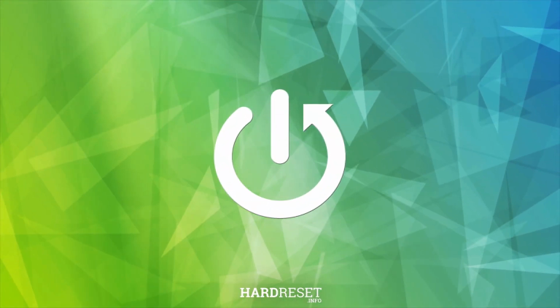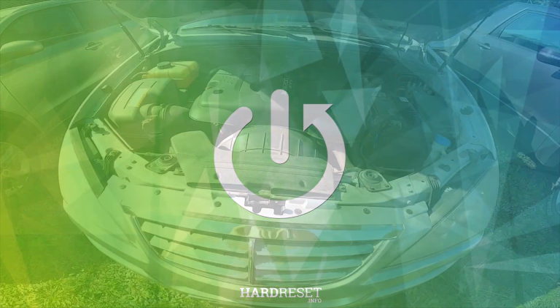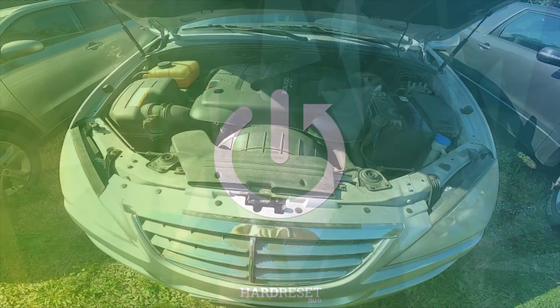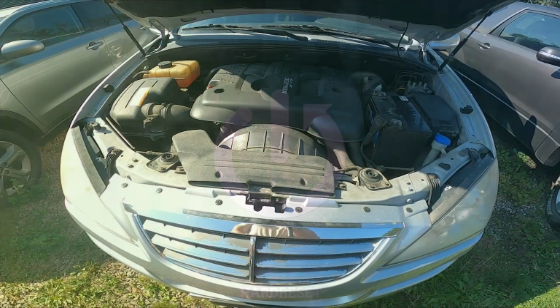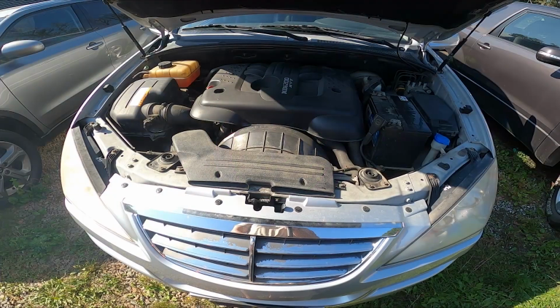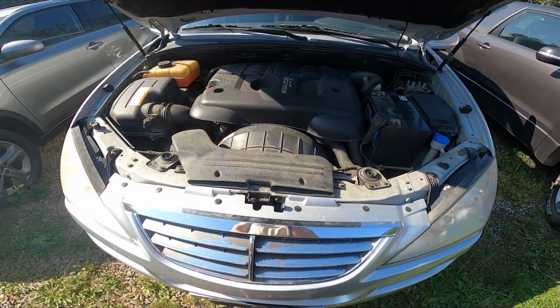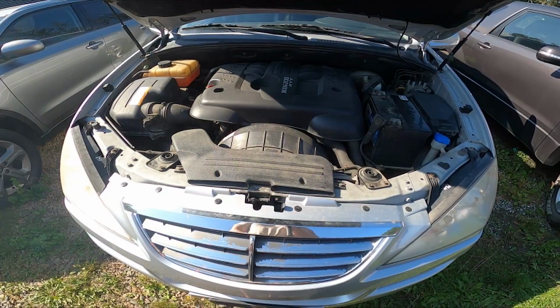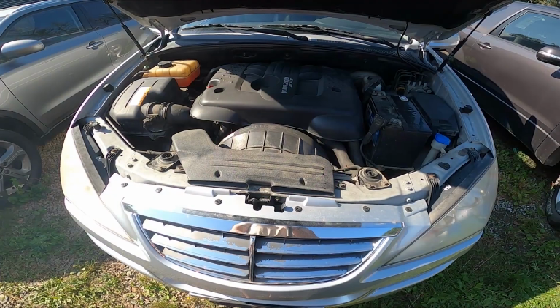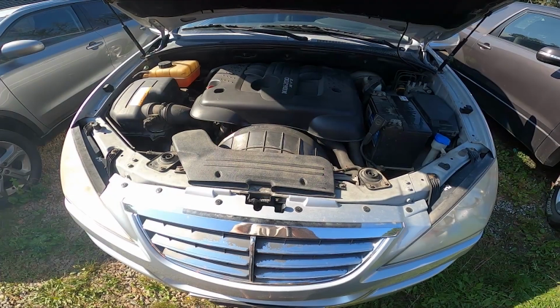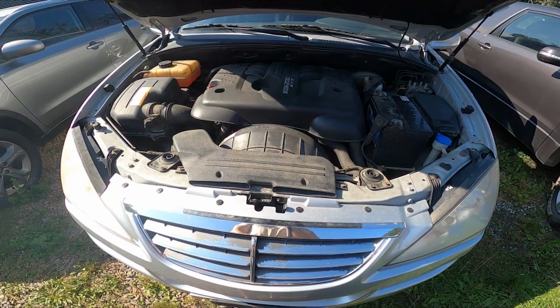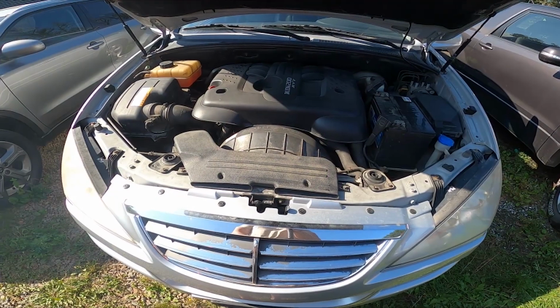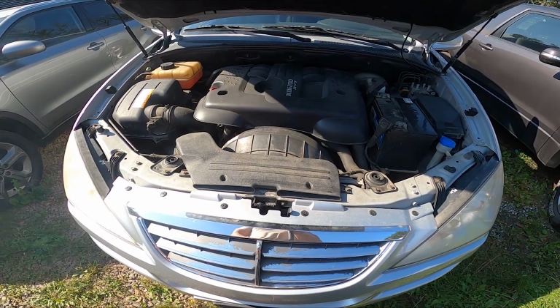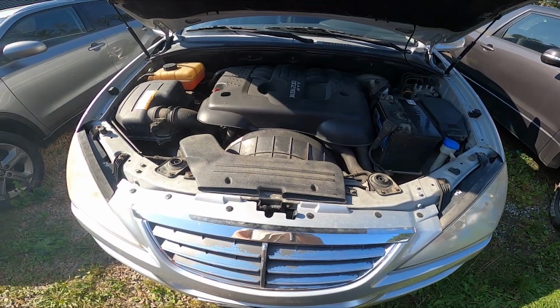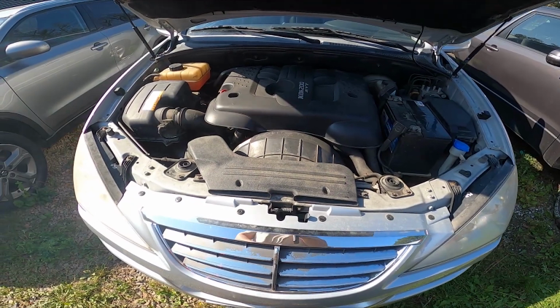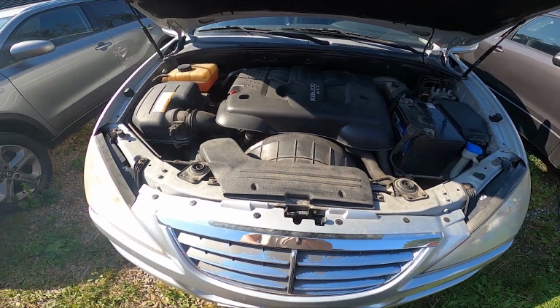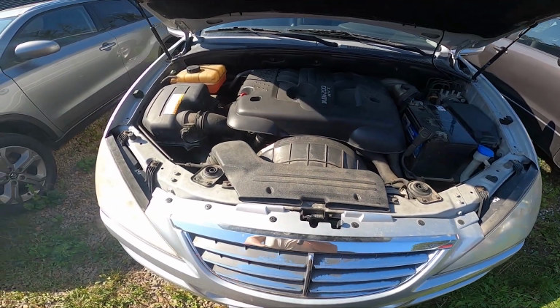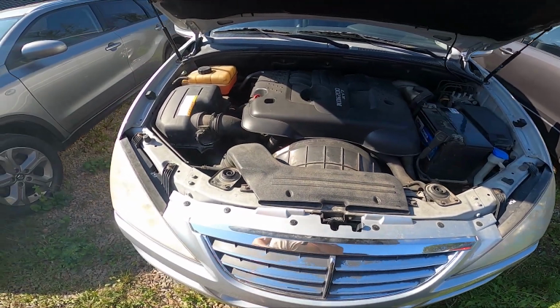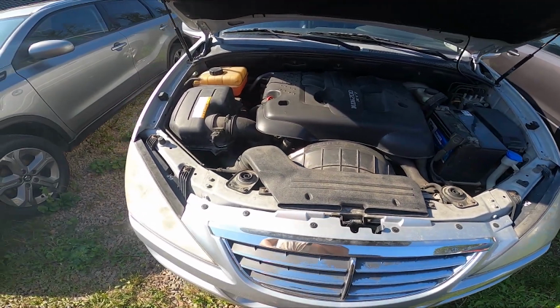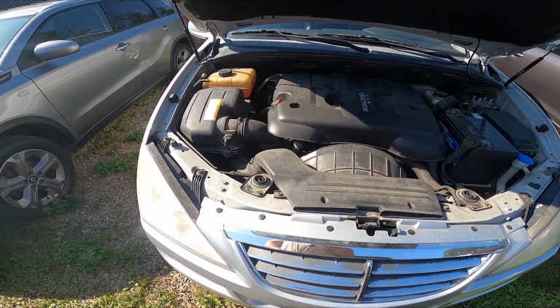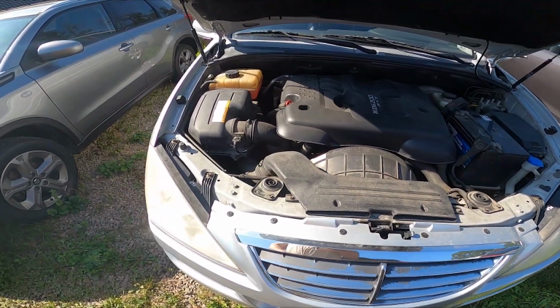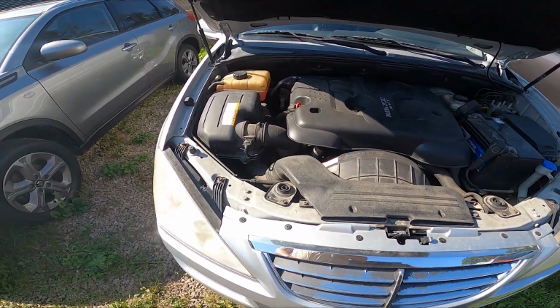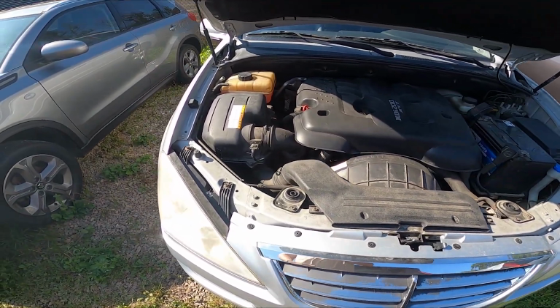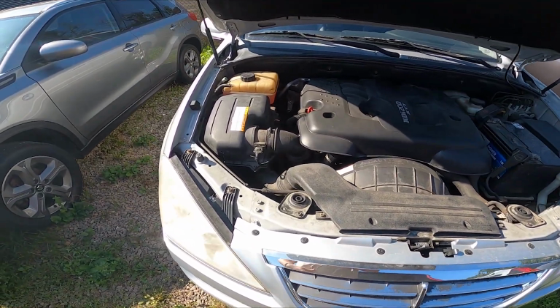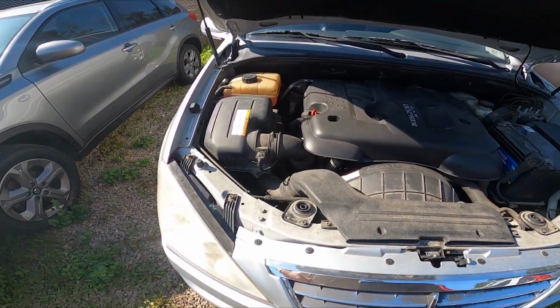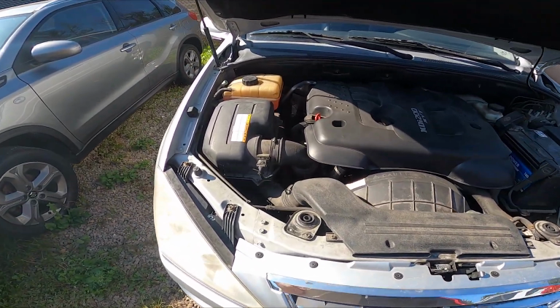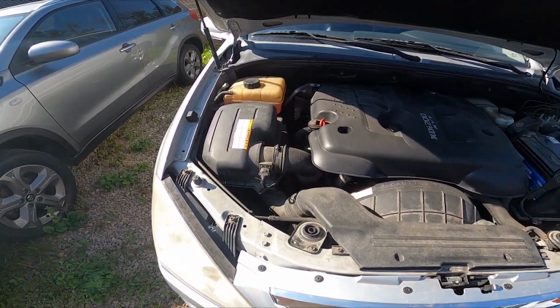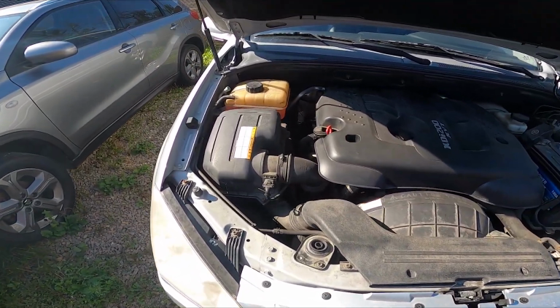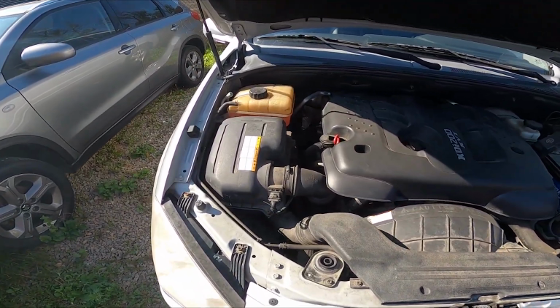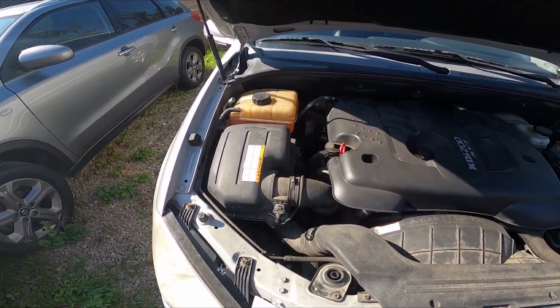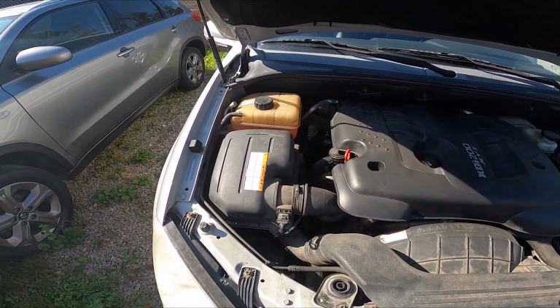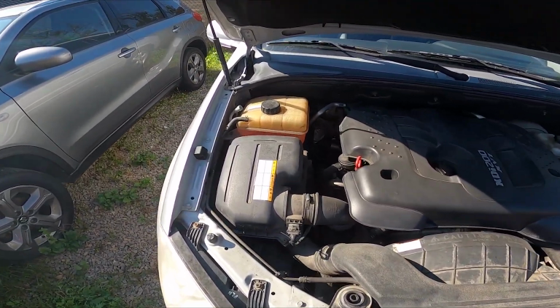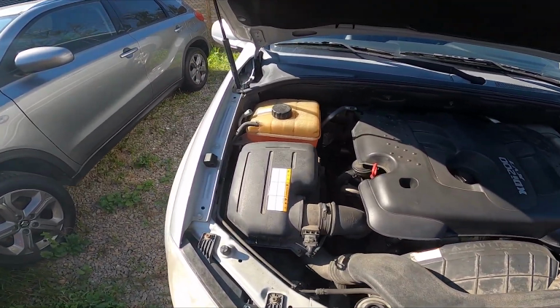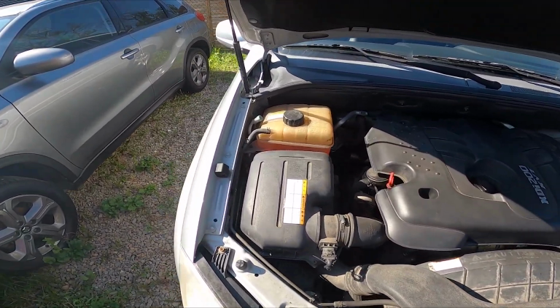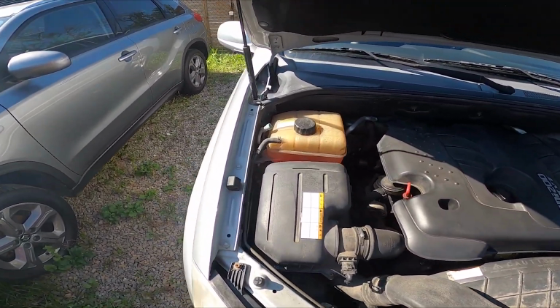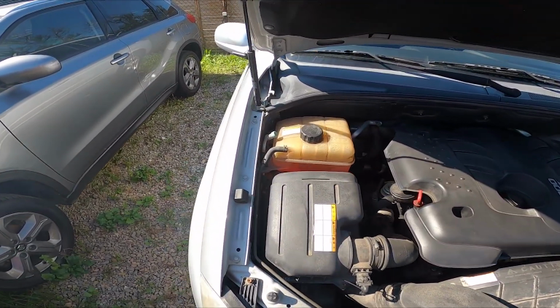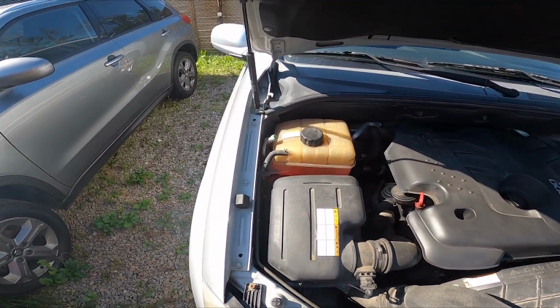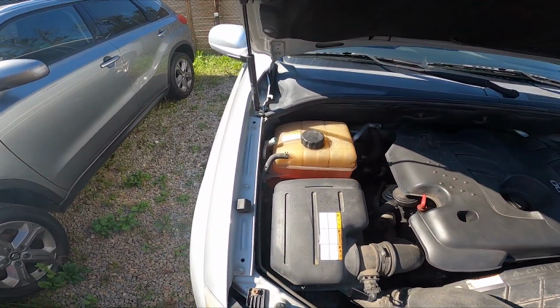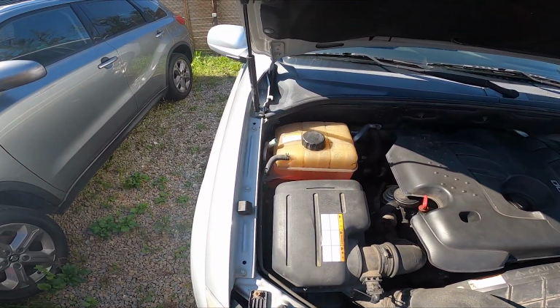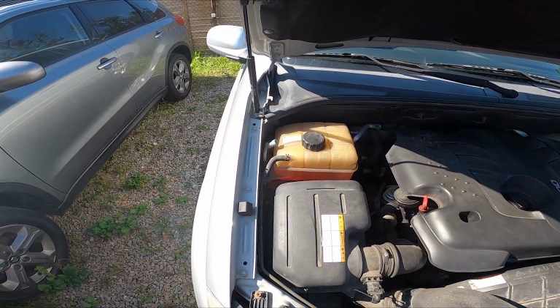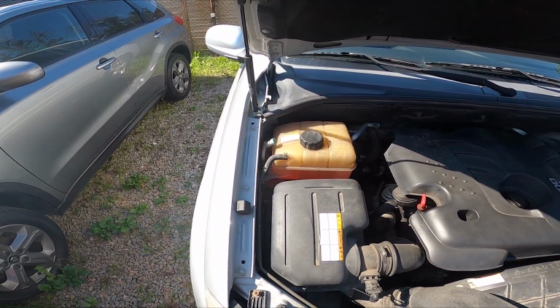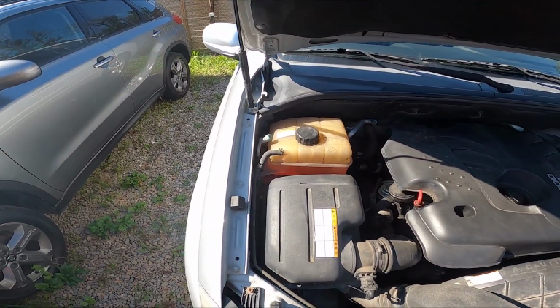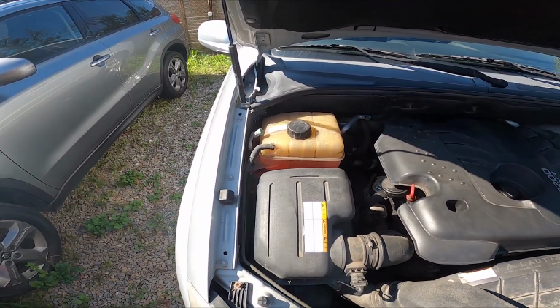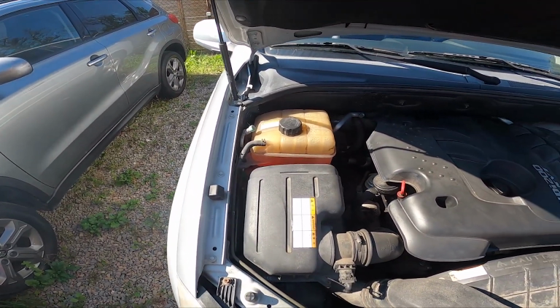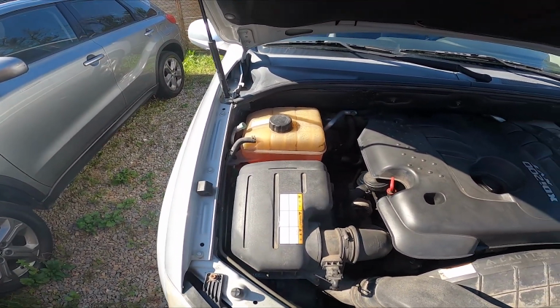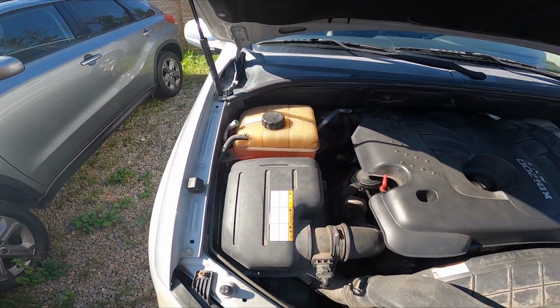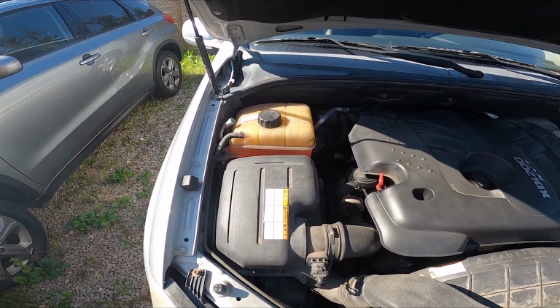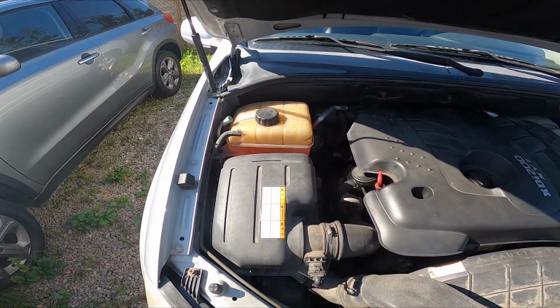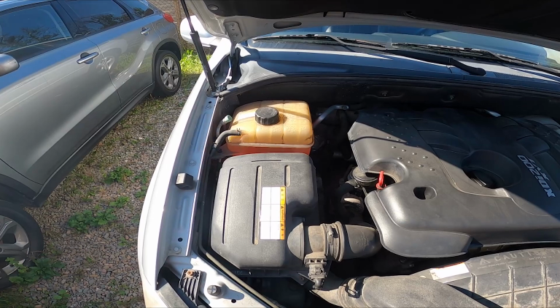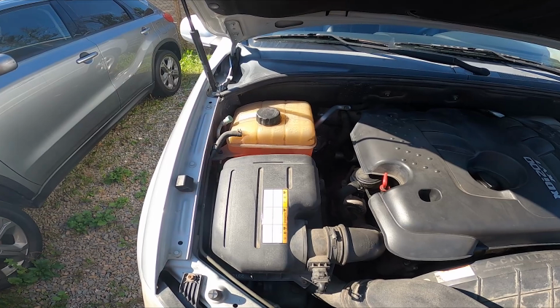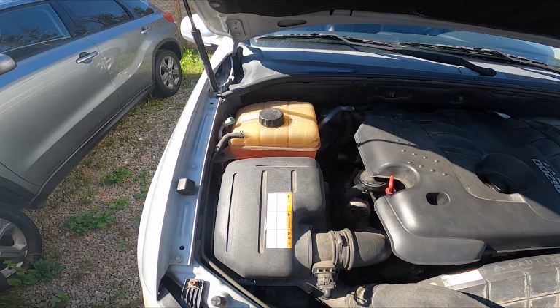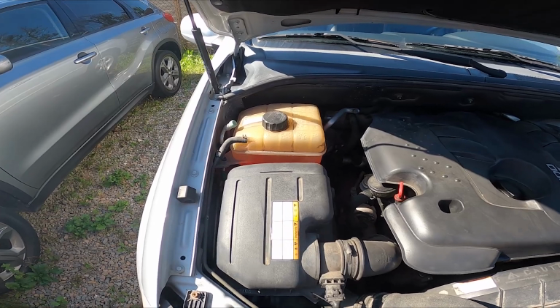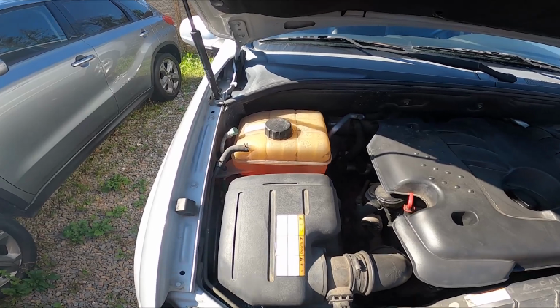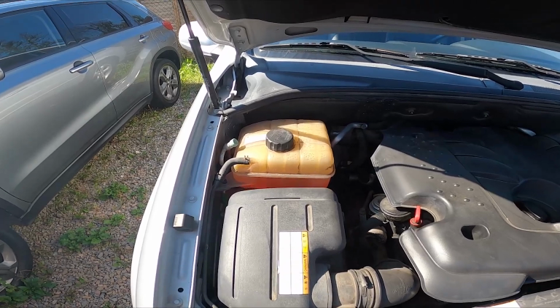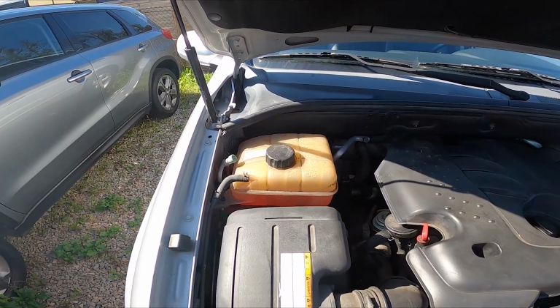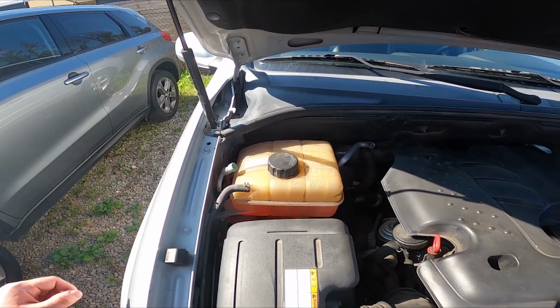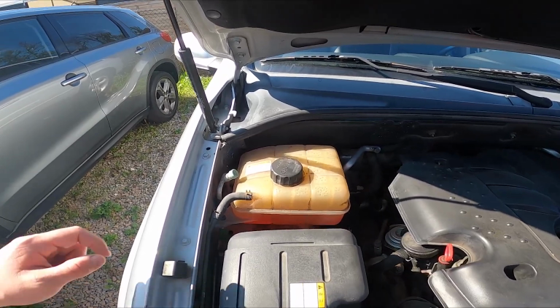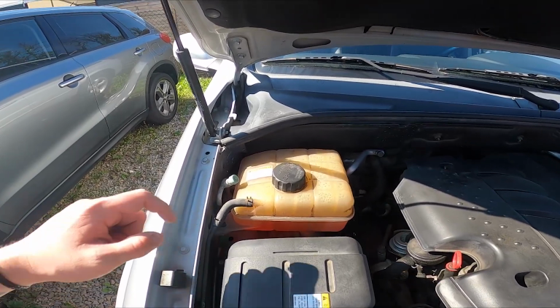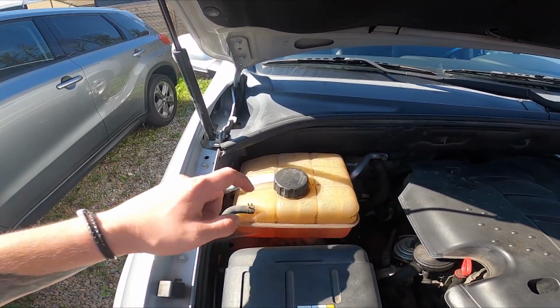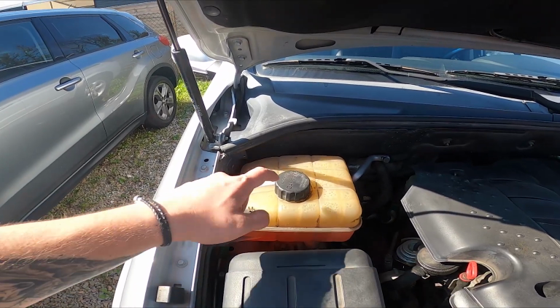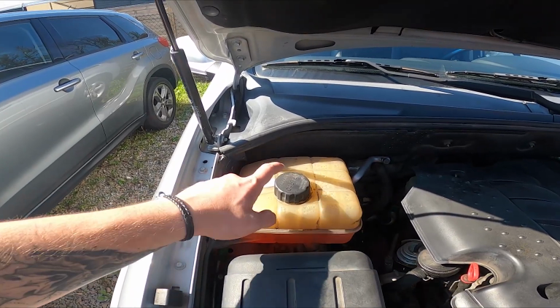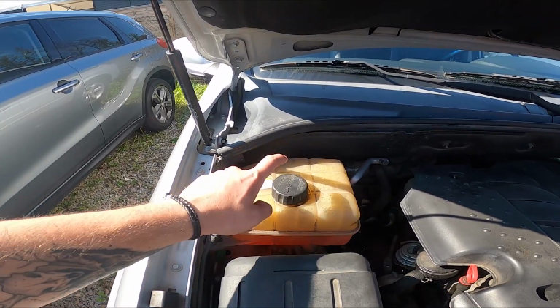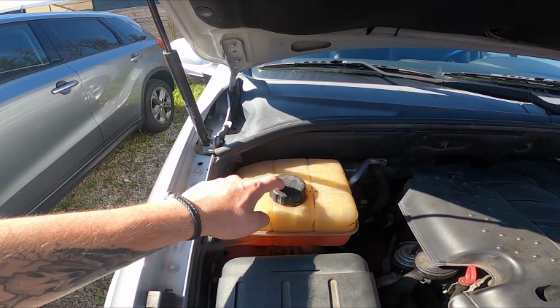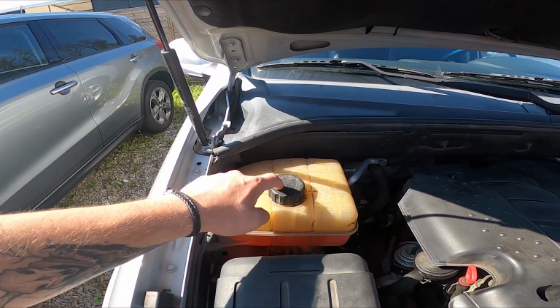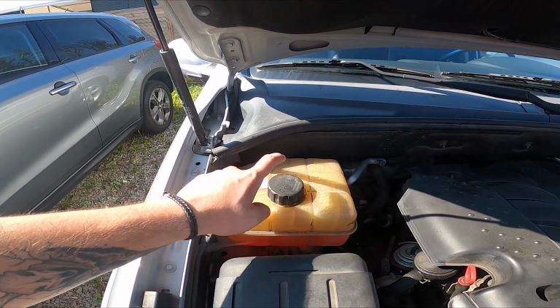Take a look at the left side of the engine compartment. The coolant reservoir is located right here.